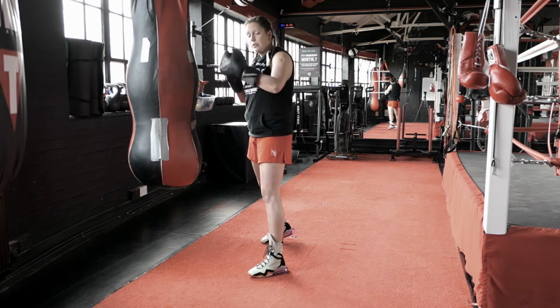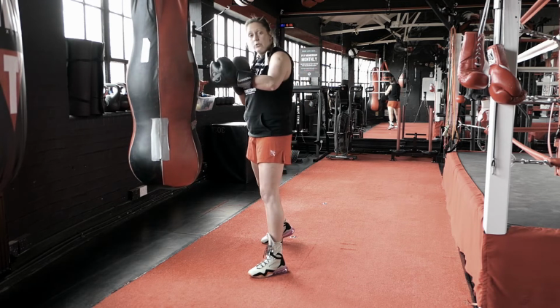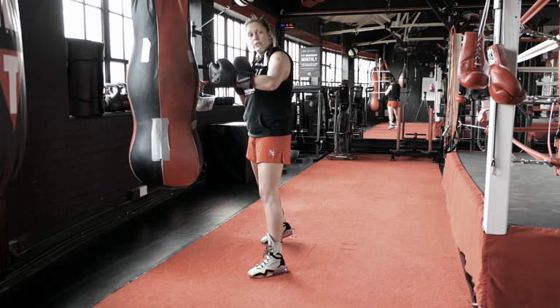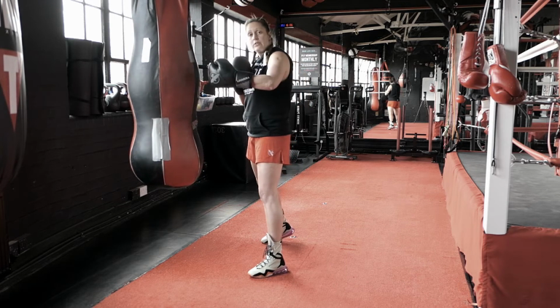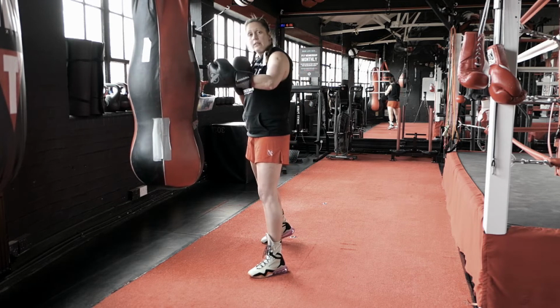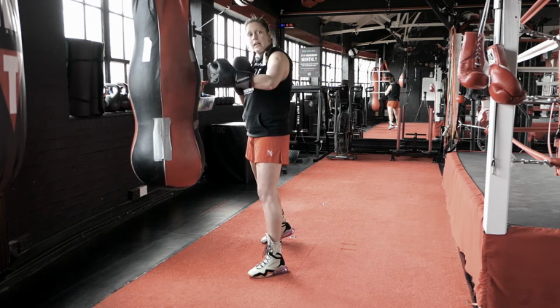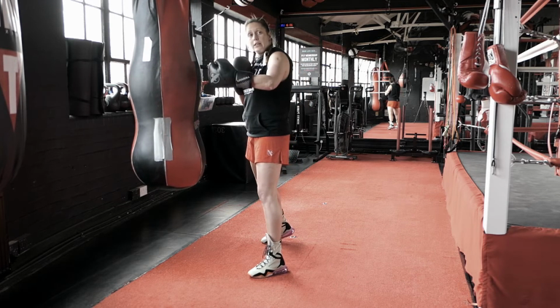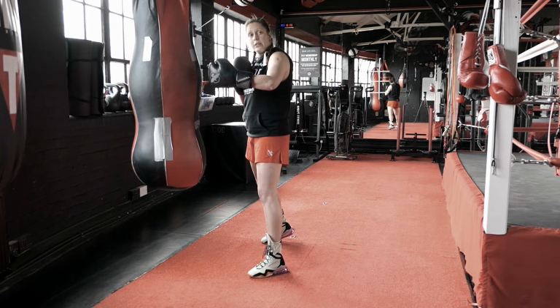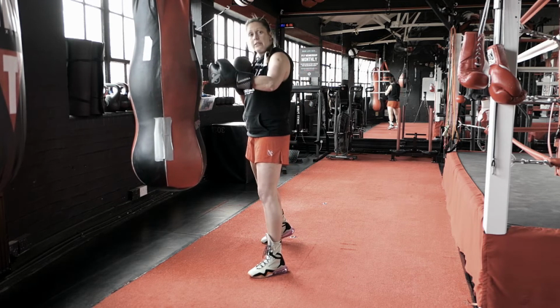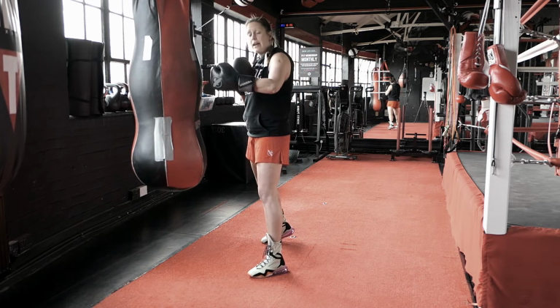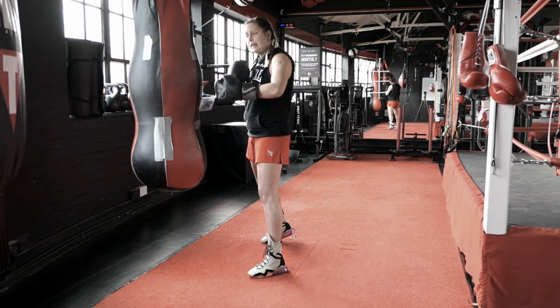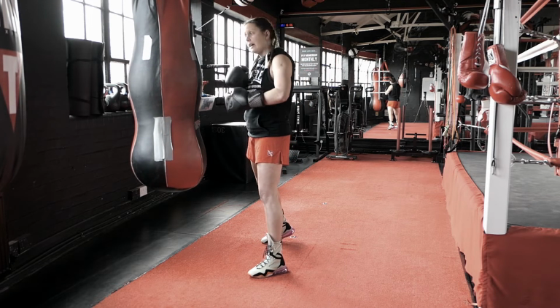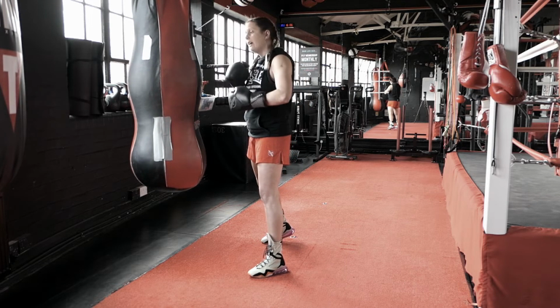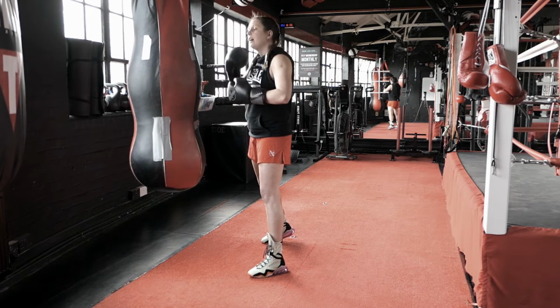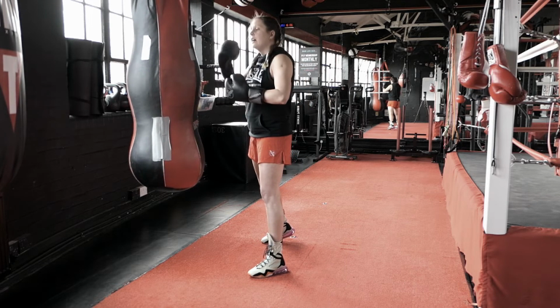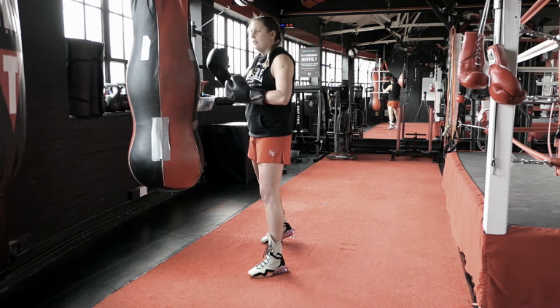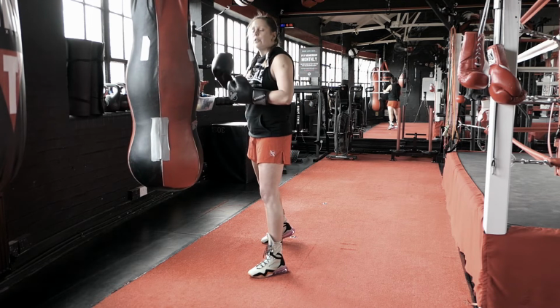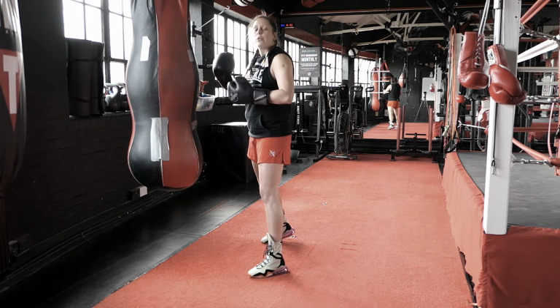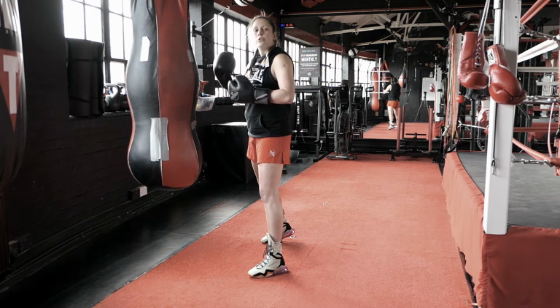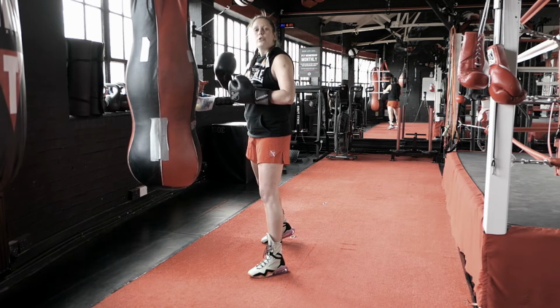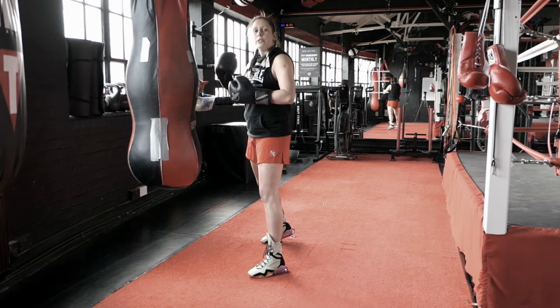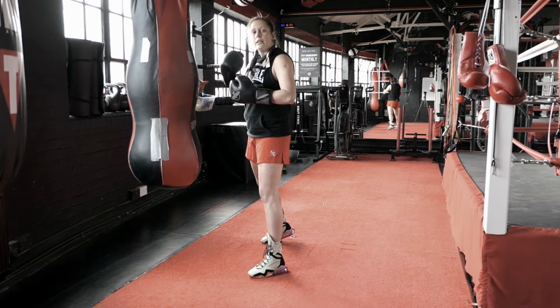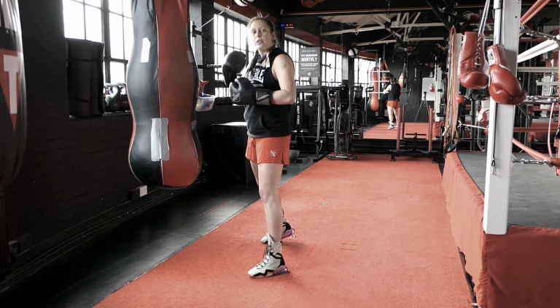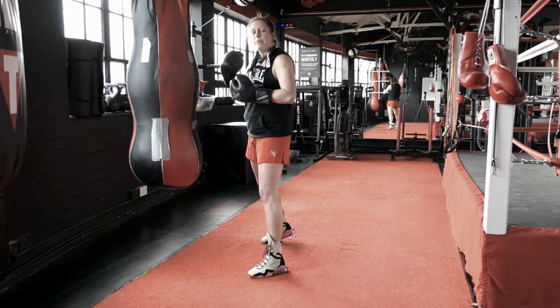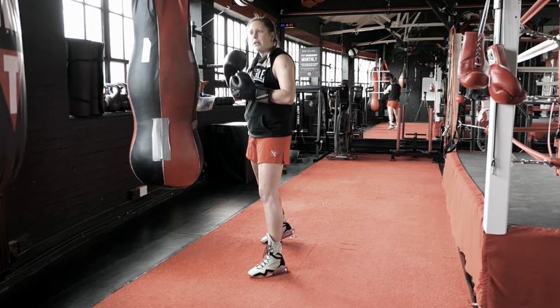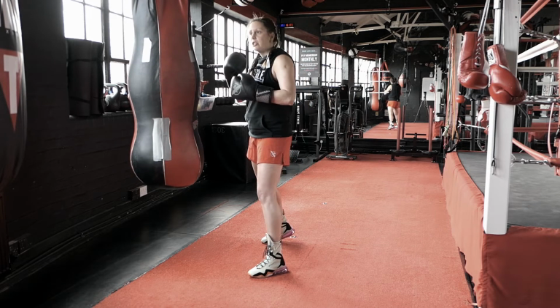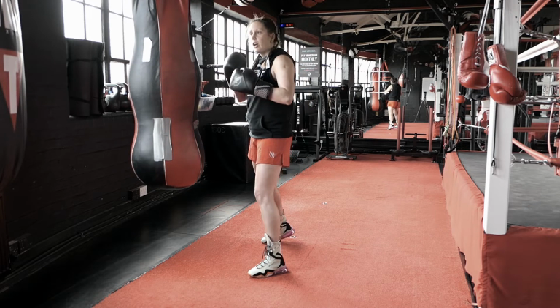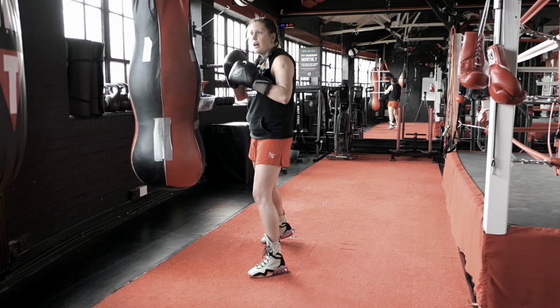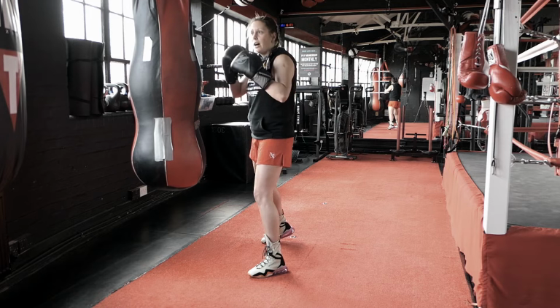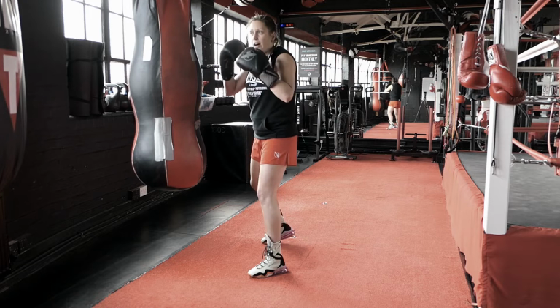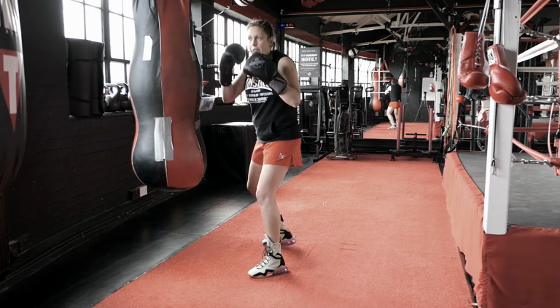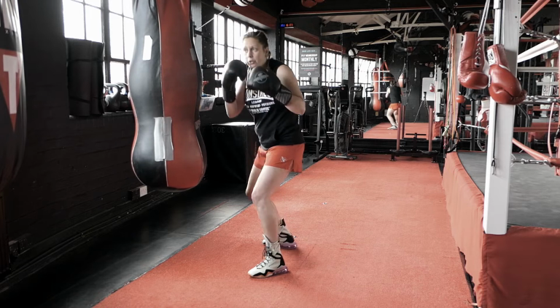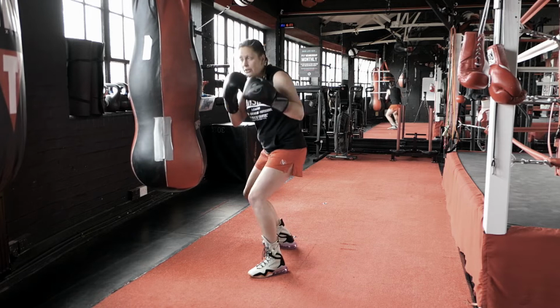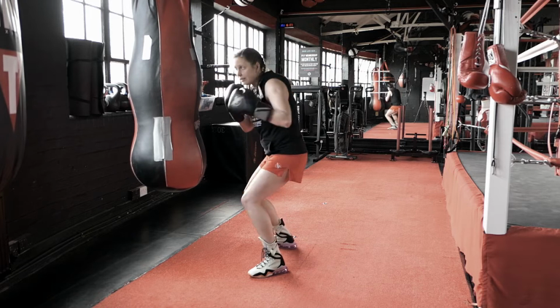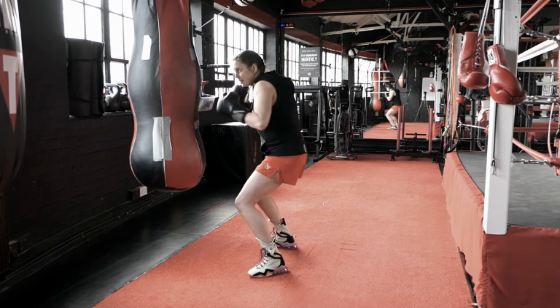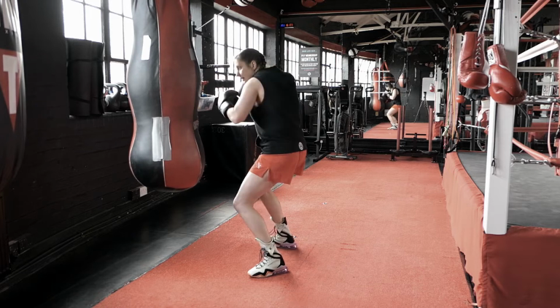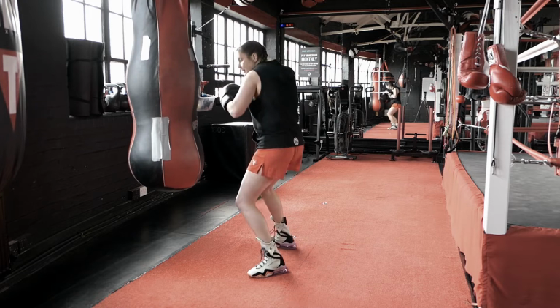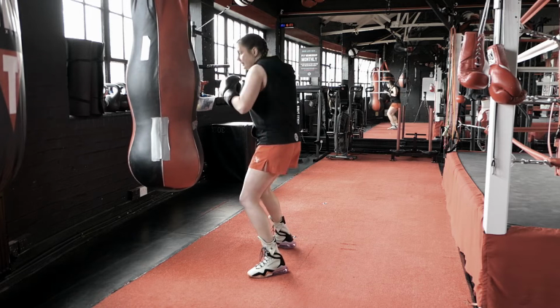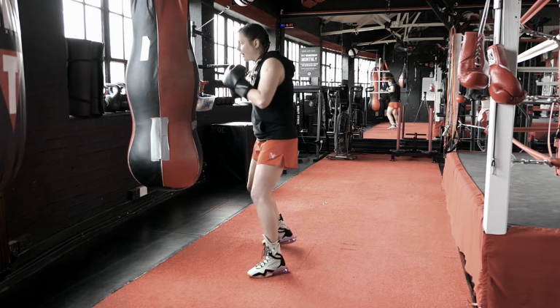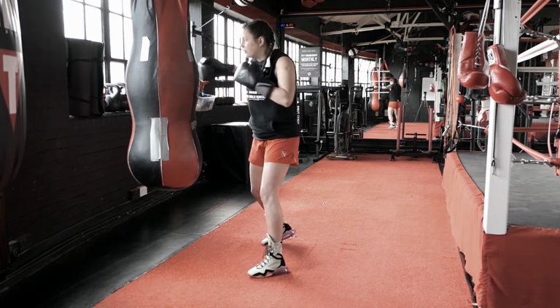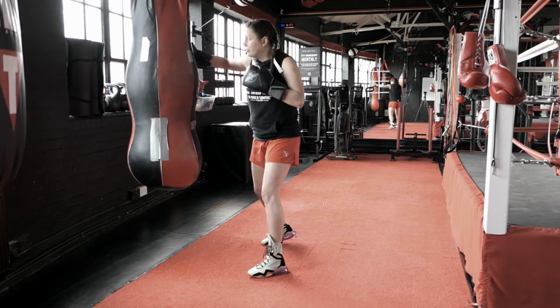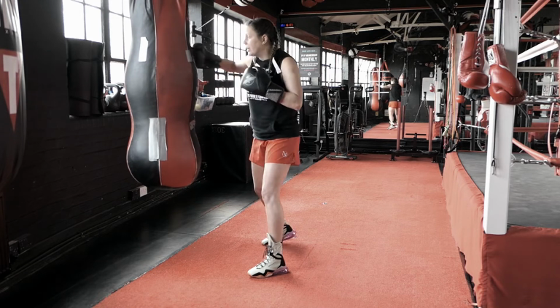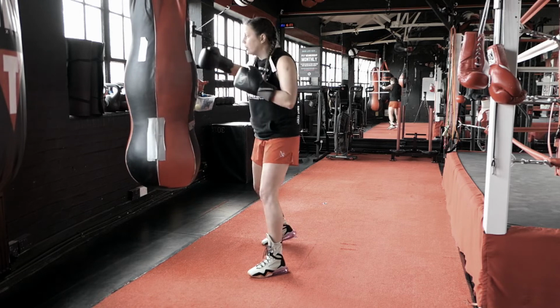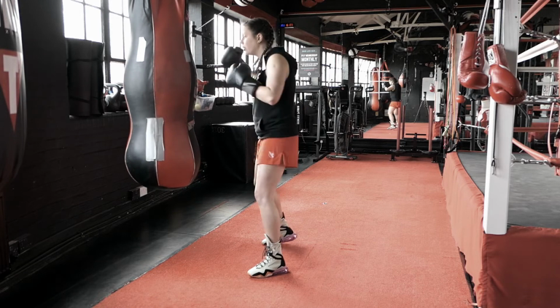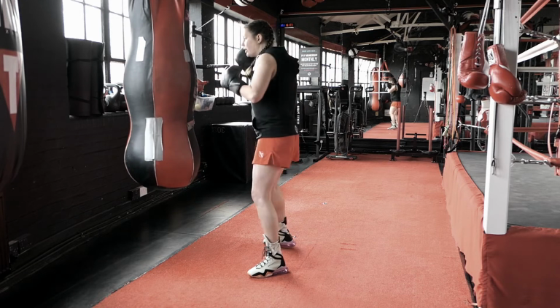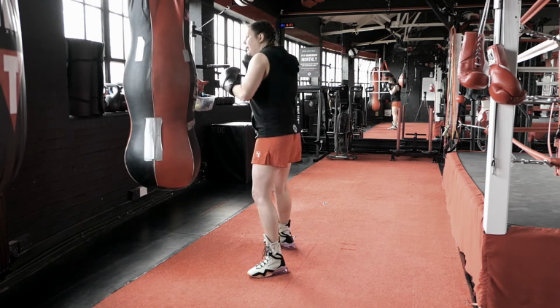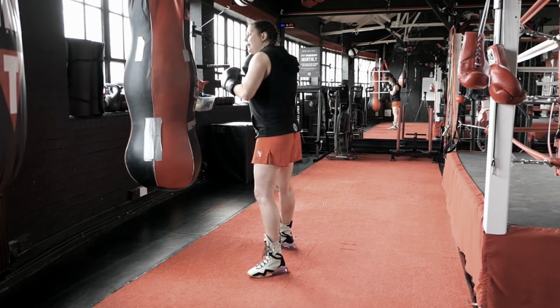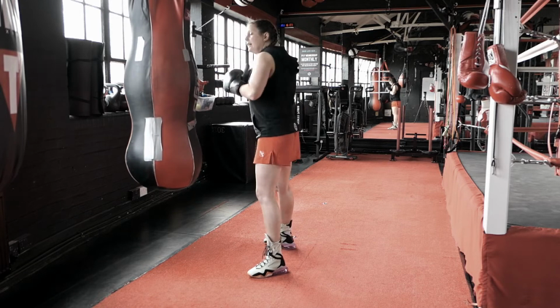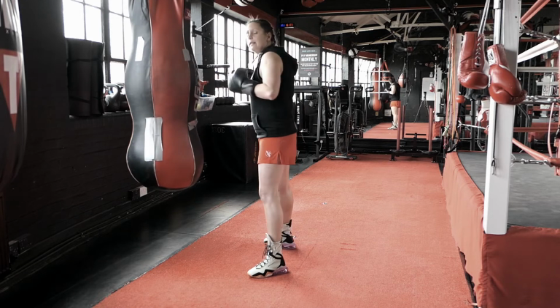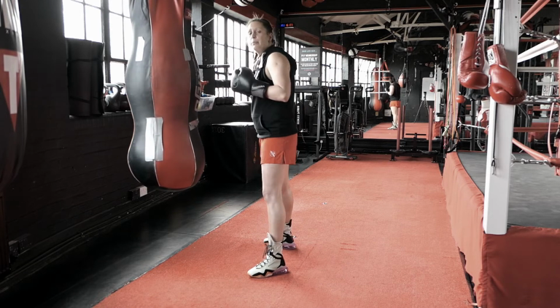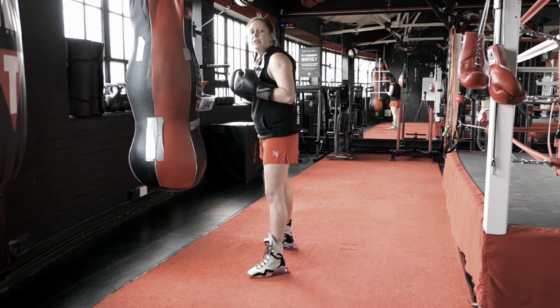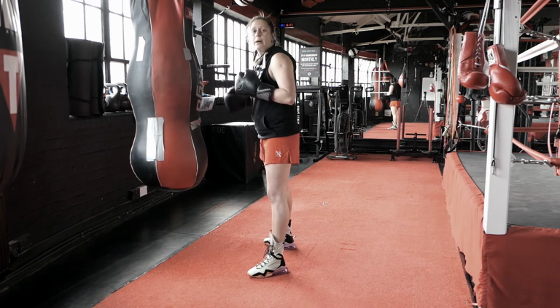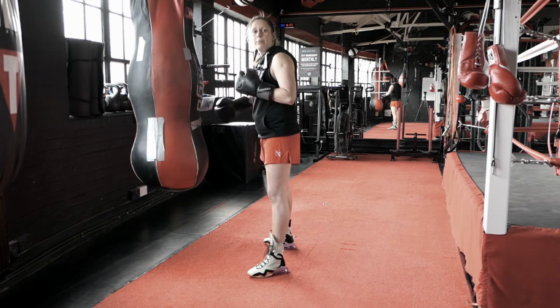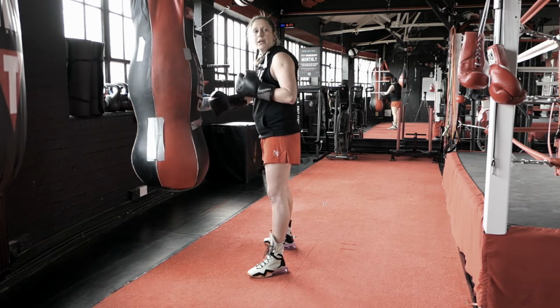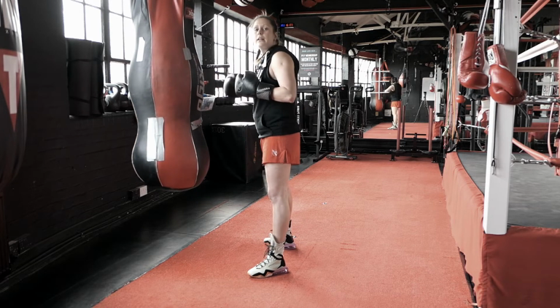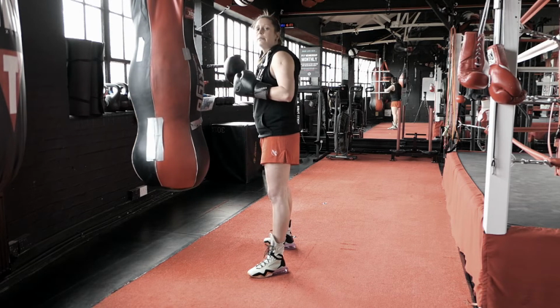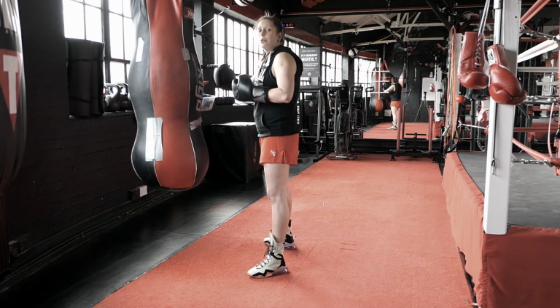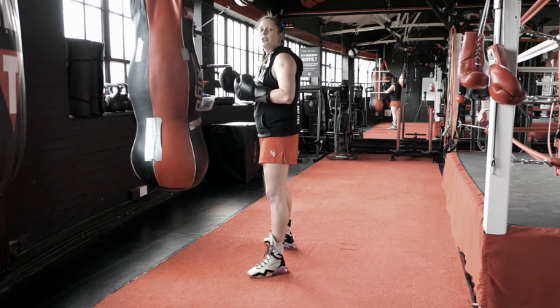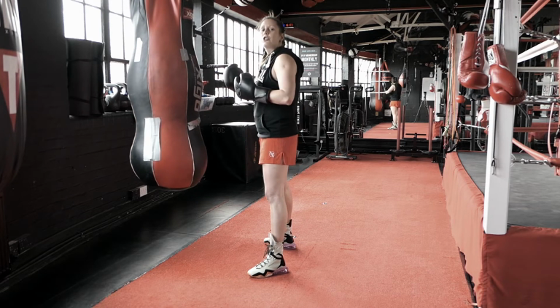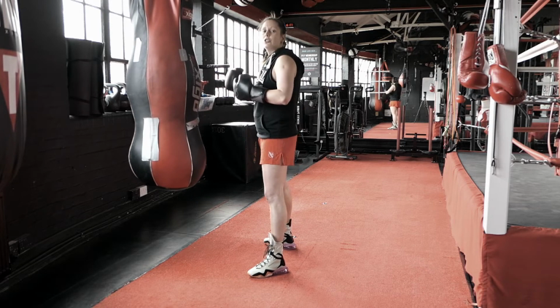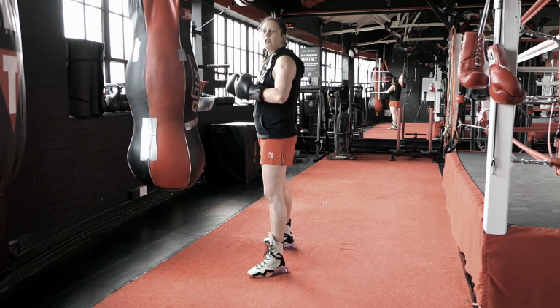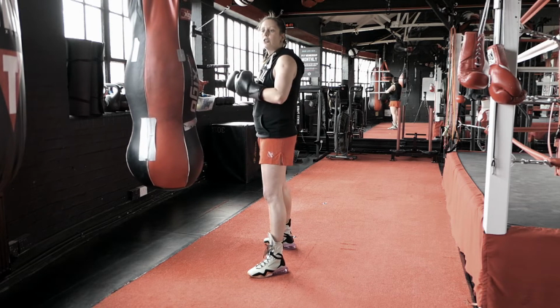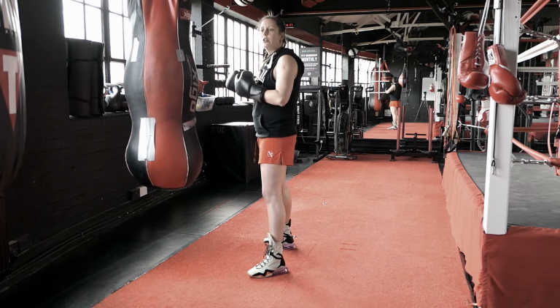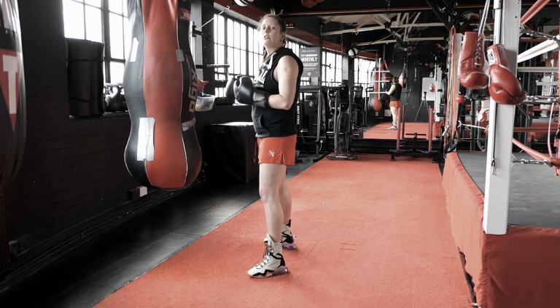We can do this on the other side, we could throw another punch after this — it doesn't have to be a hook. It can be an uppercut, a bodyshot, or a cross.